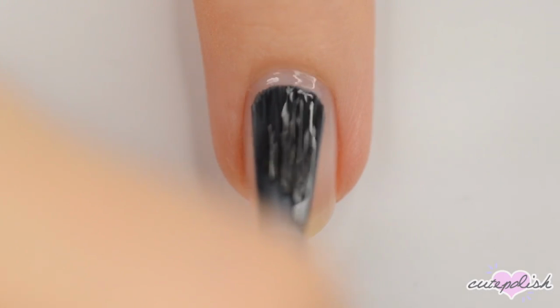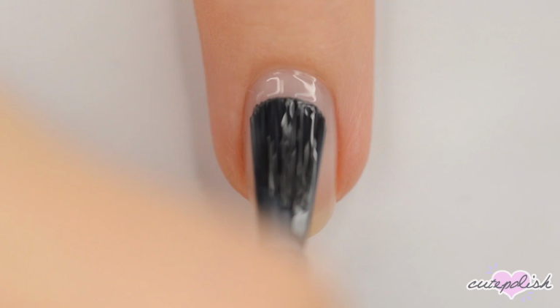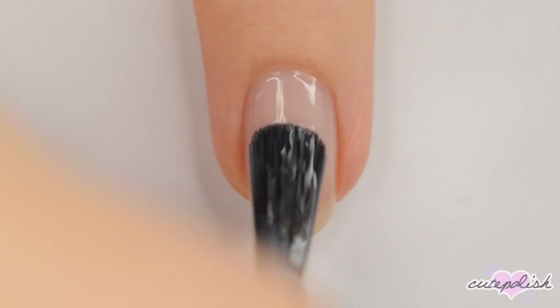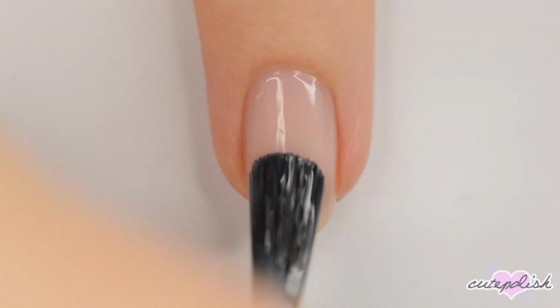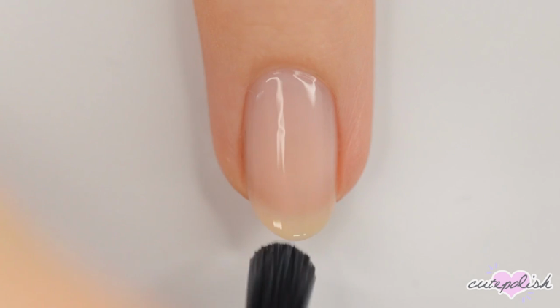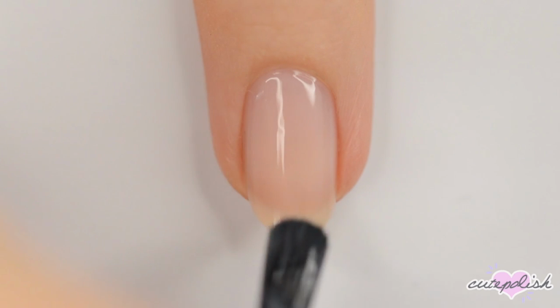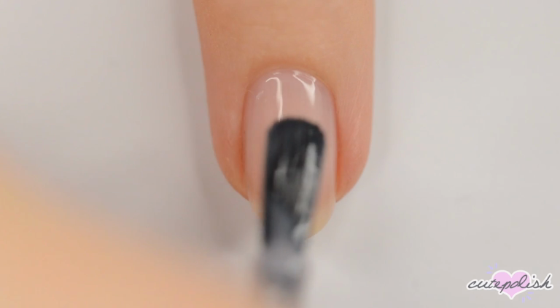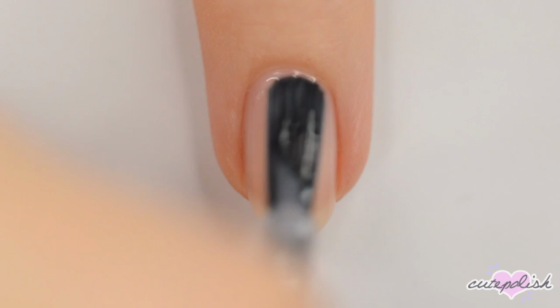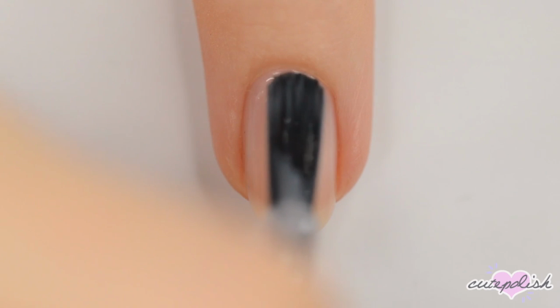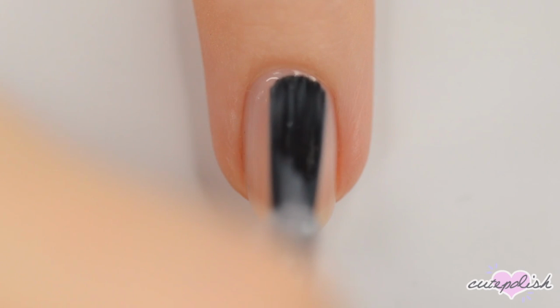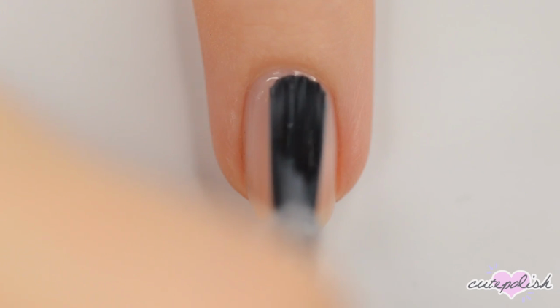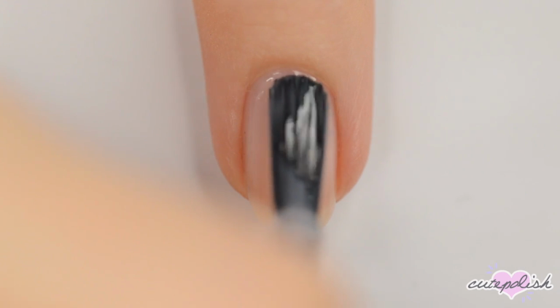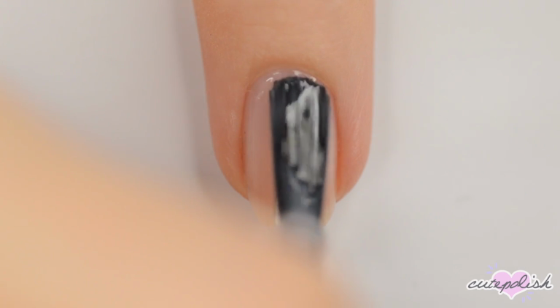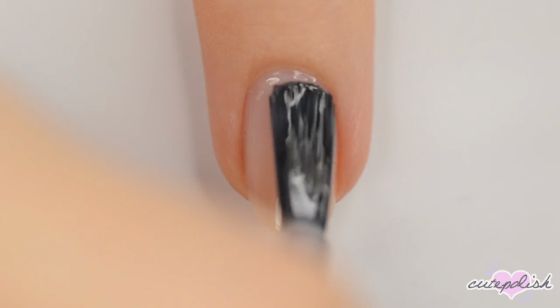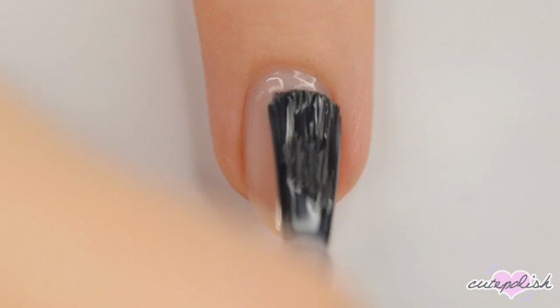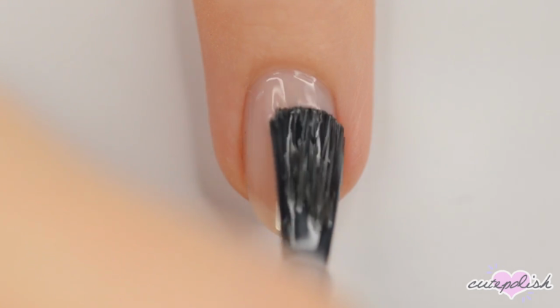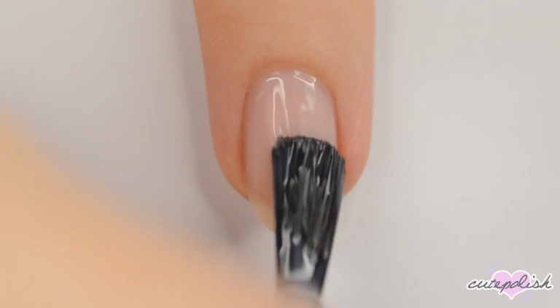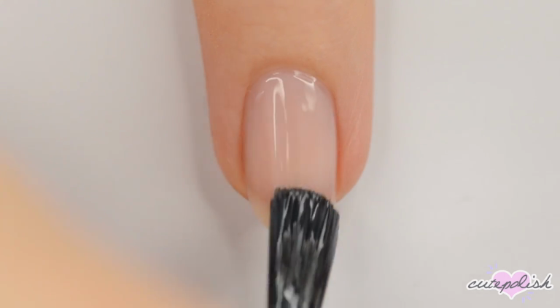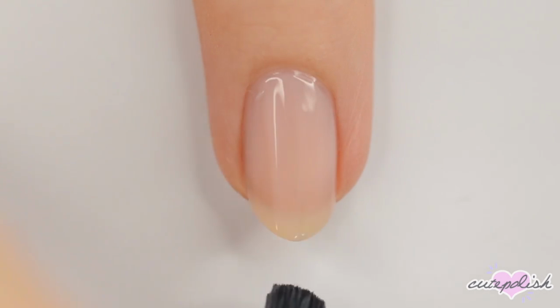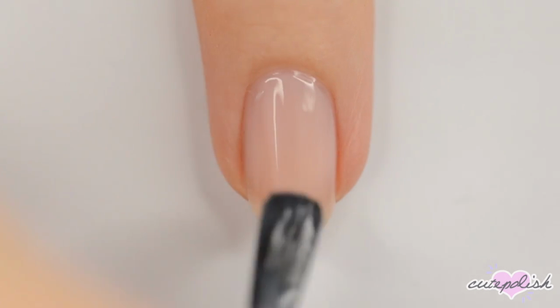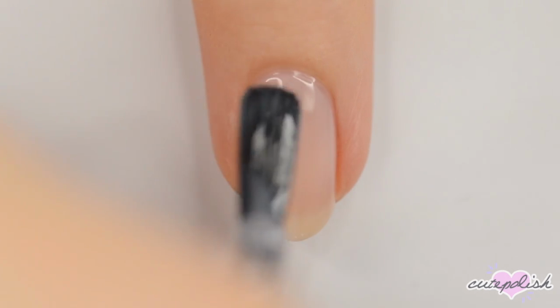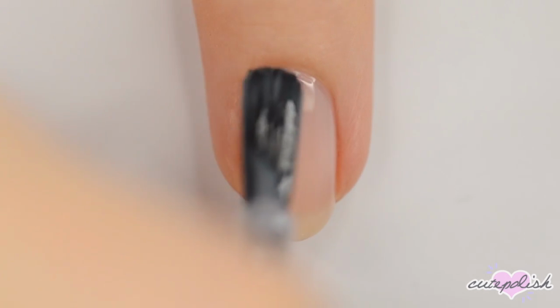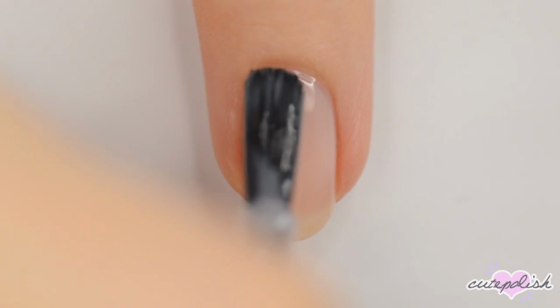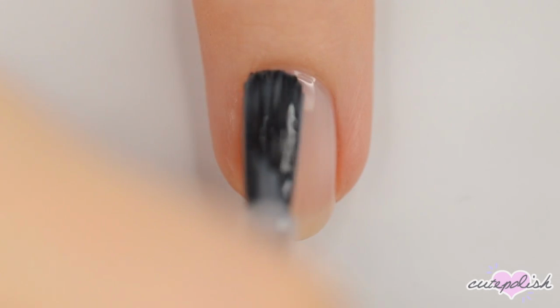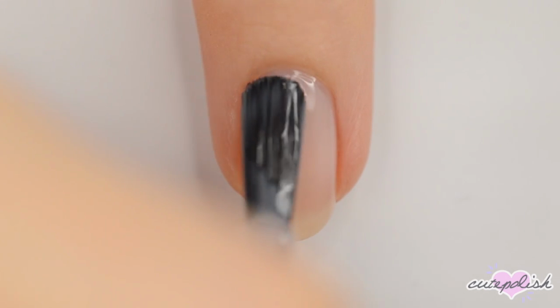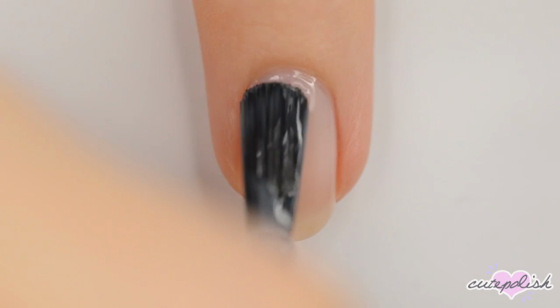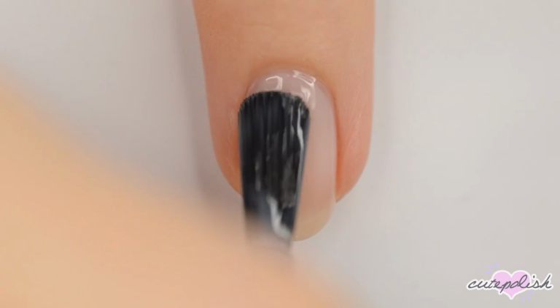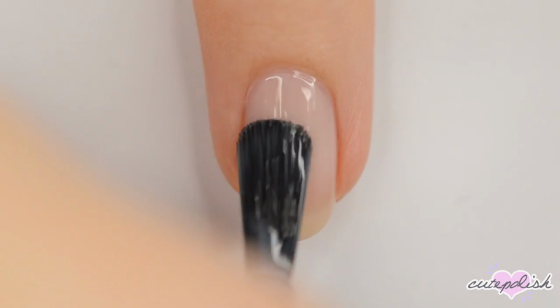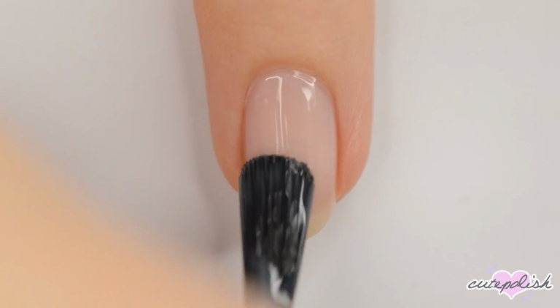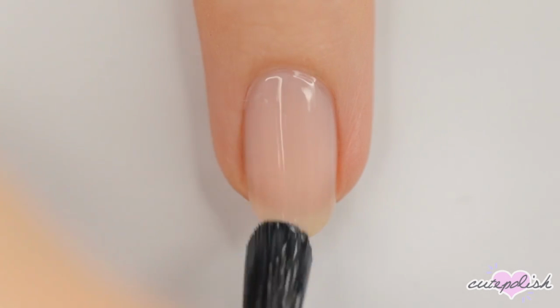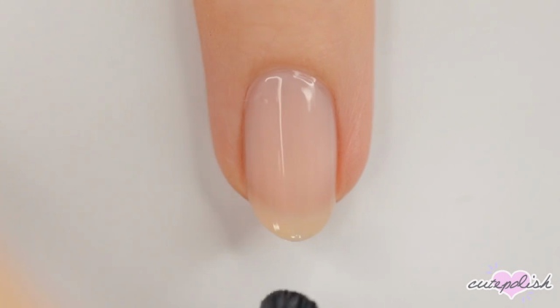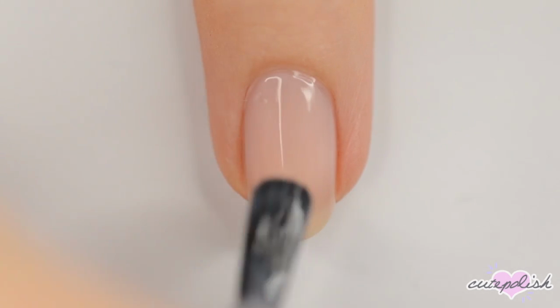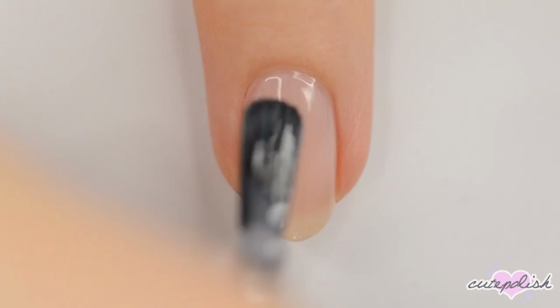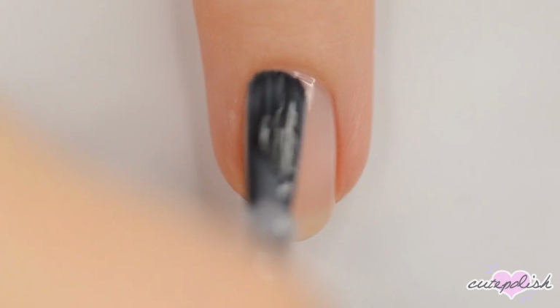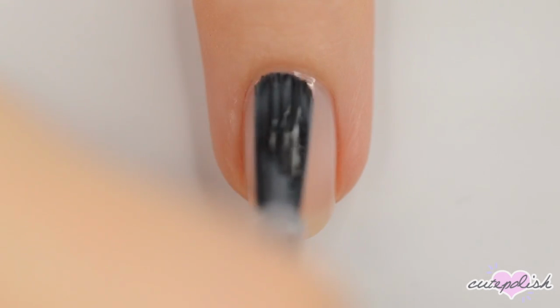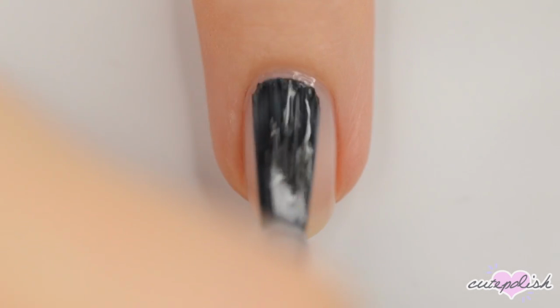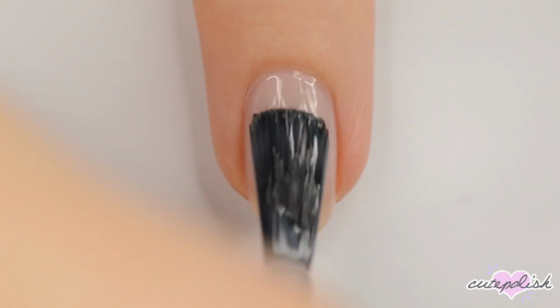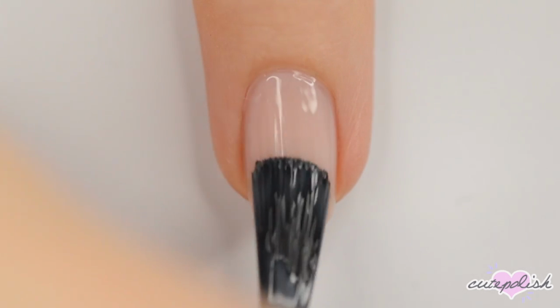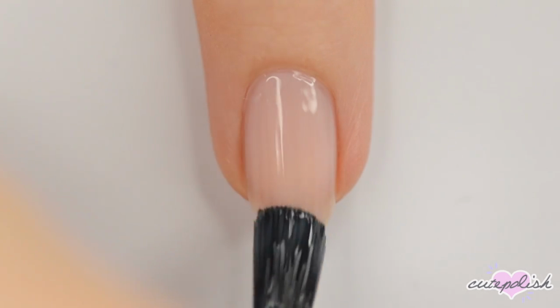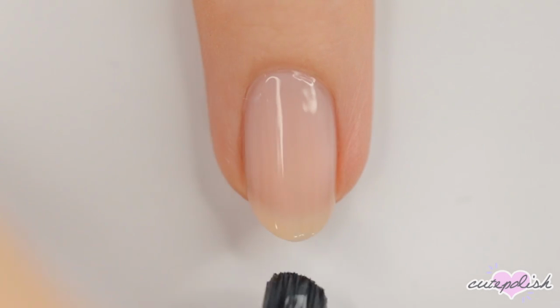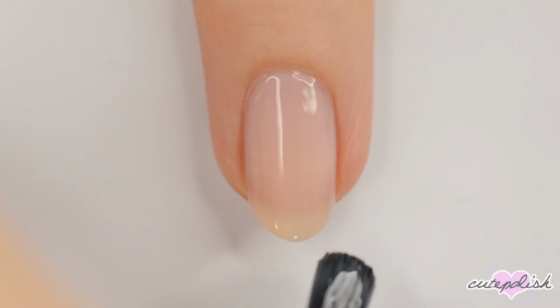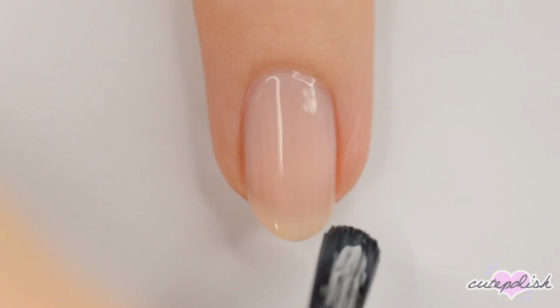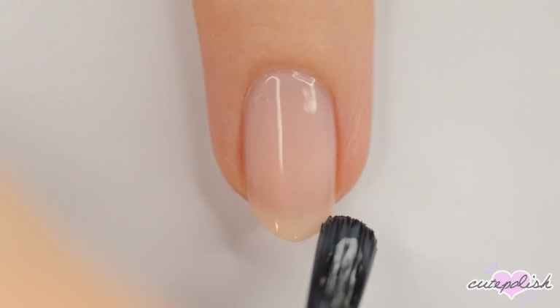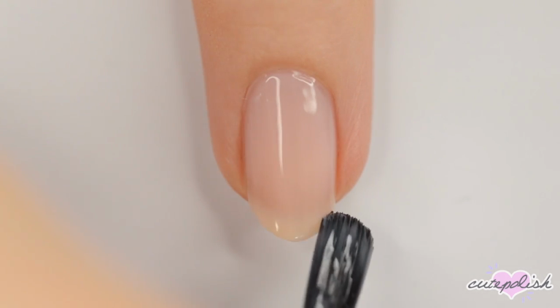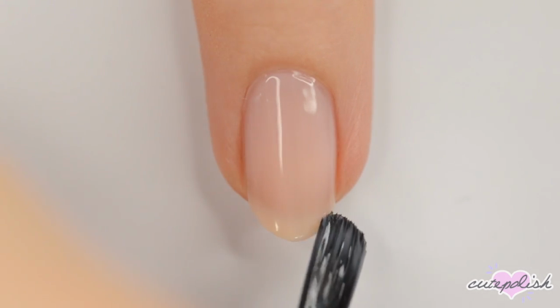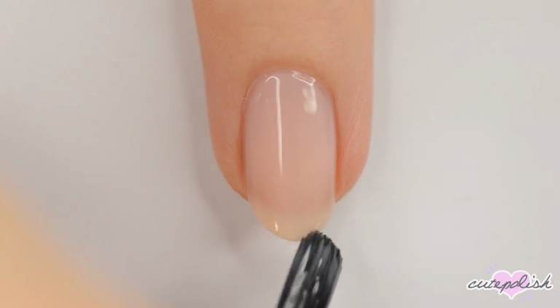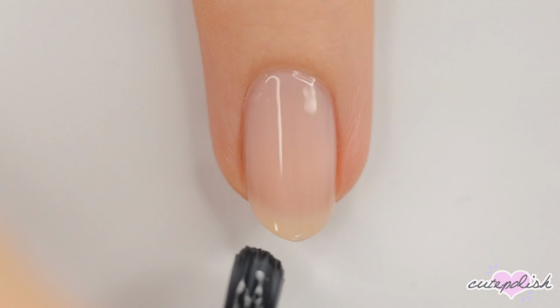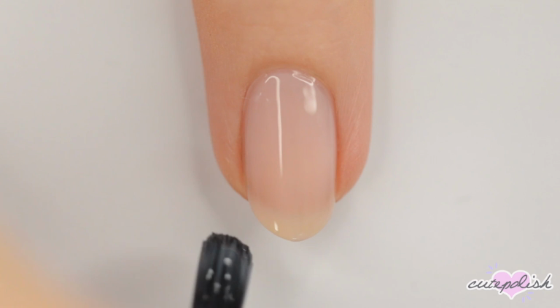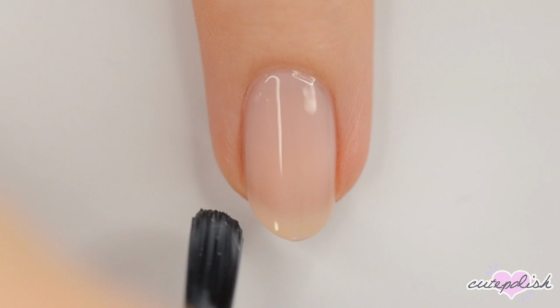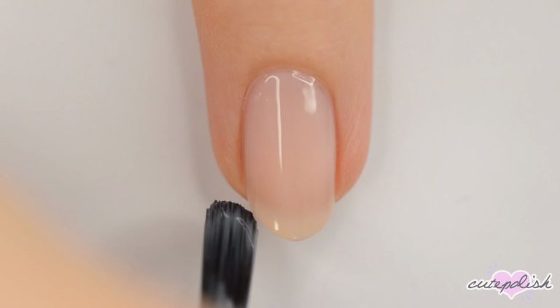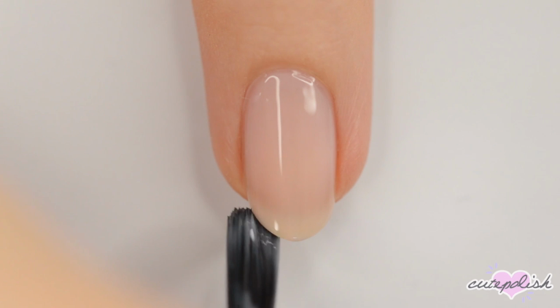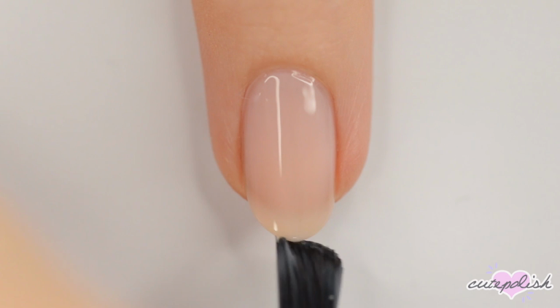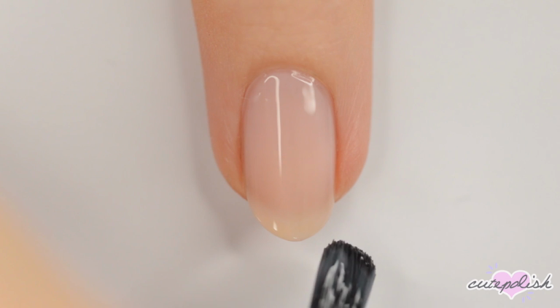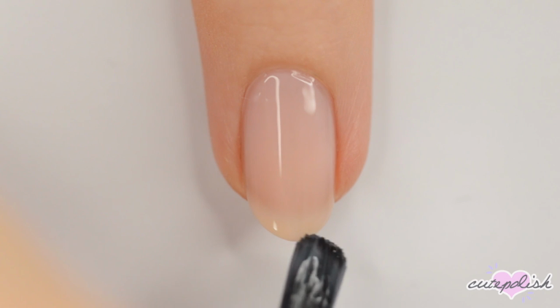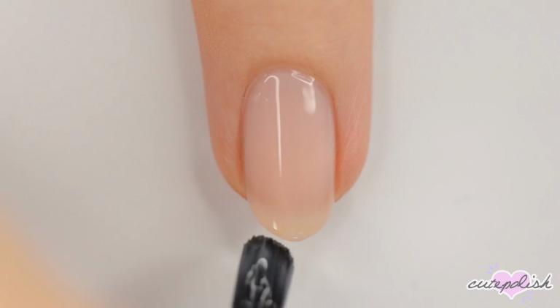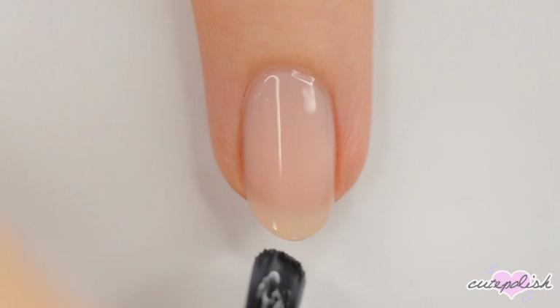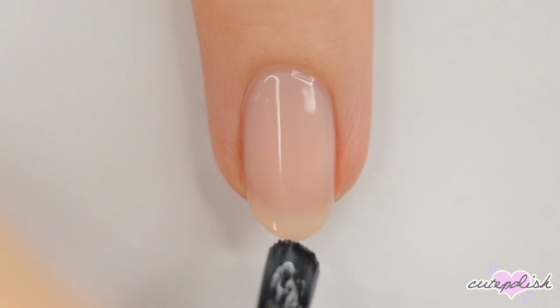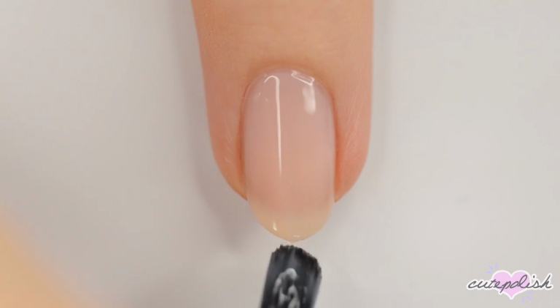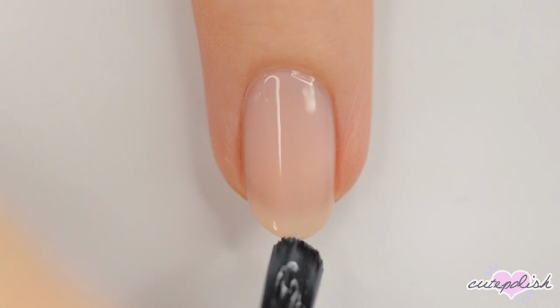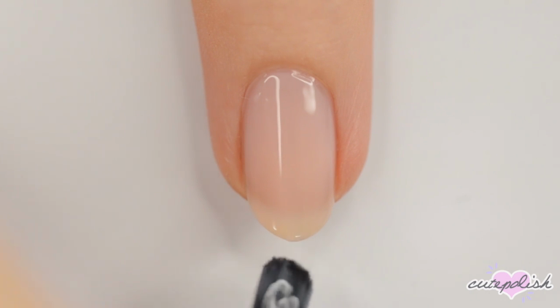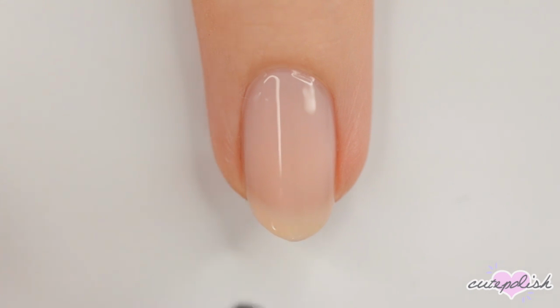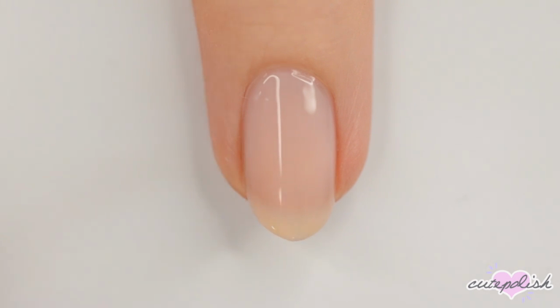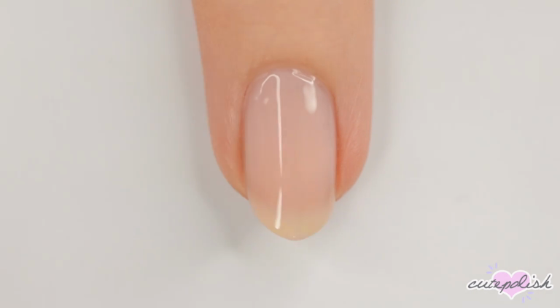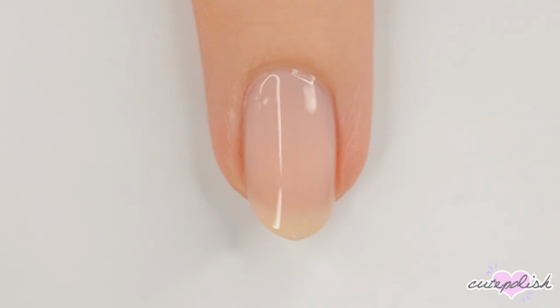I've already applied a base coat to protect my natural nails as well as the first coat of polish. For this design, you'll want to paint all of your nails sheer.